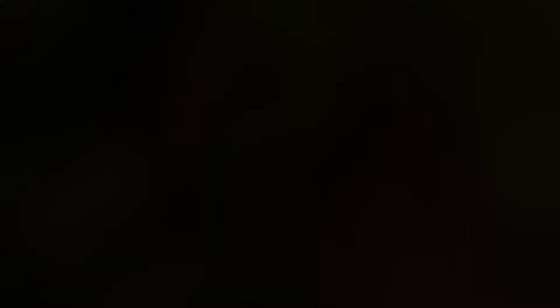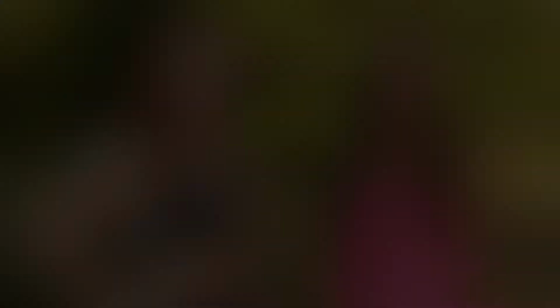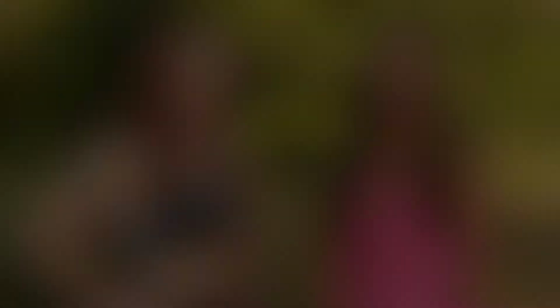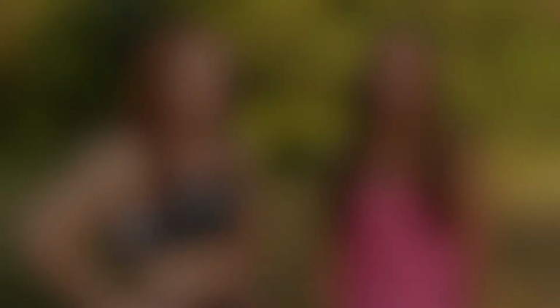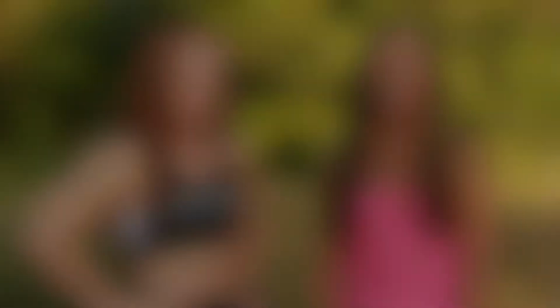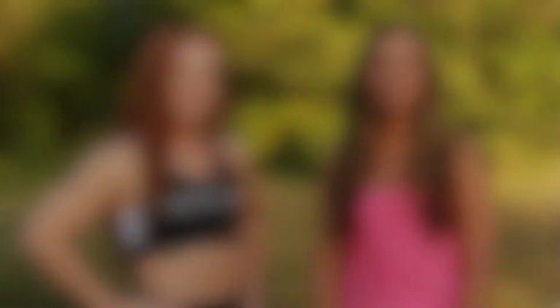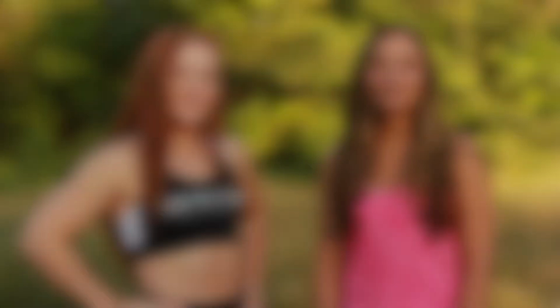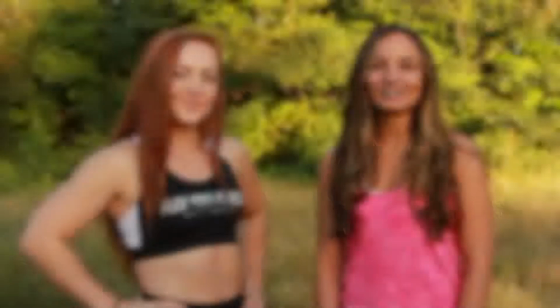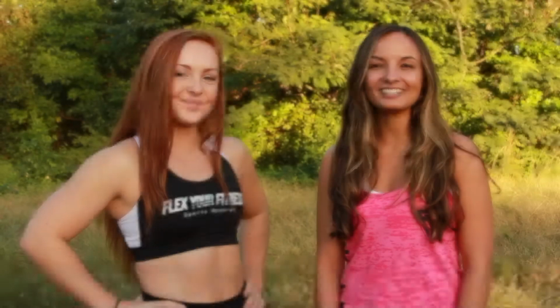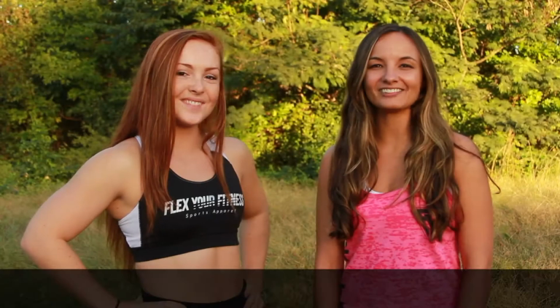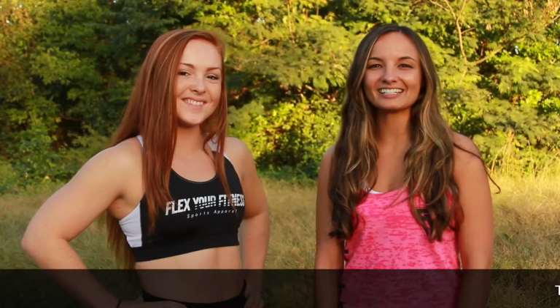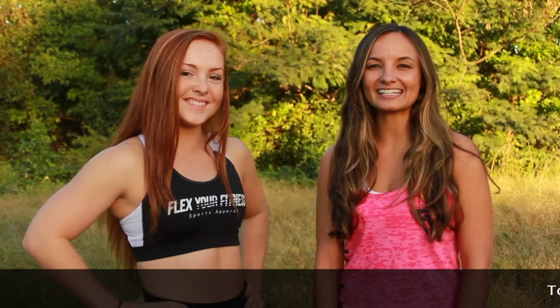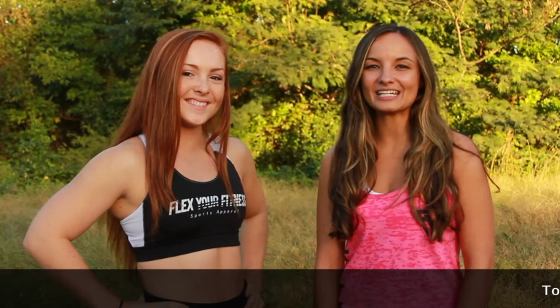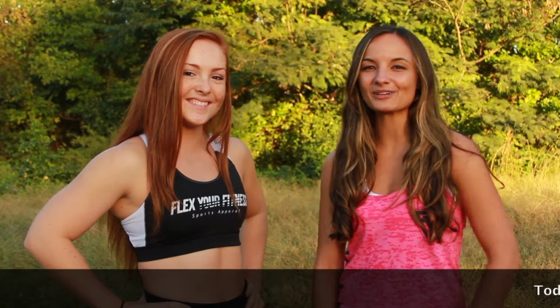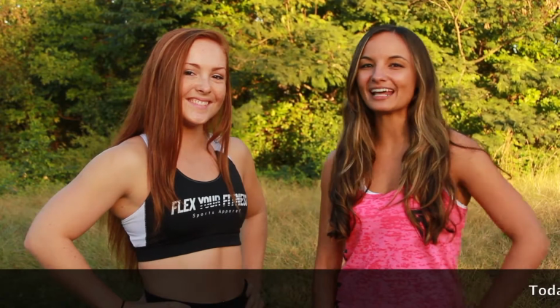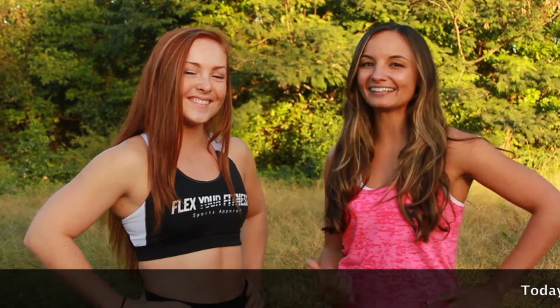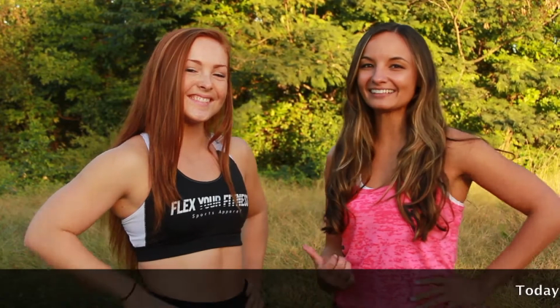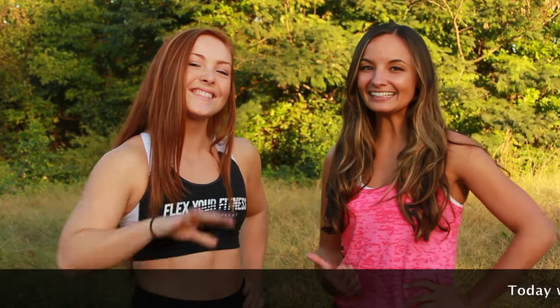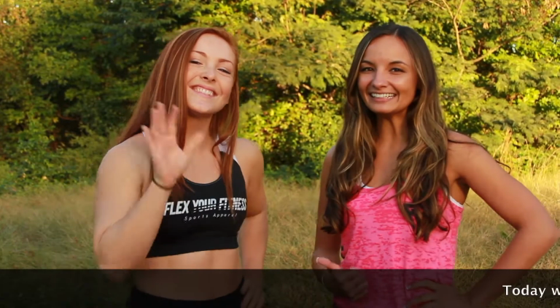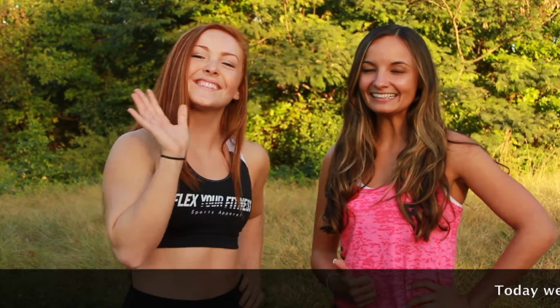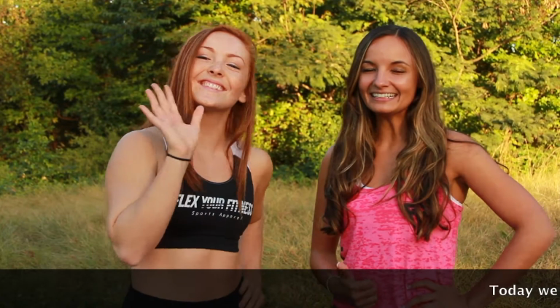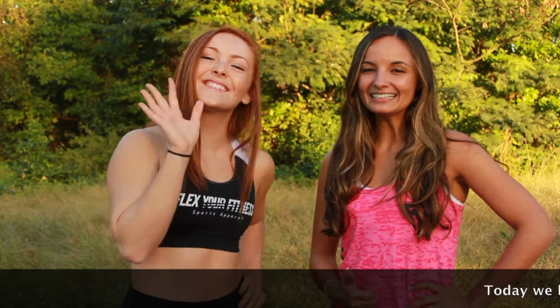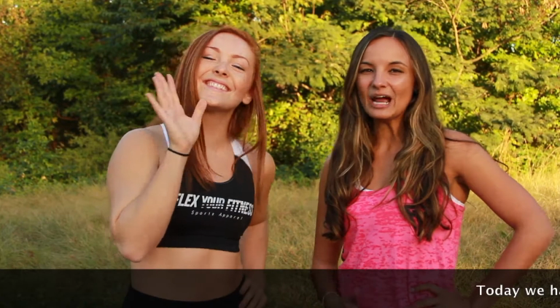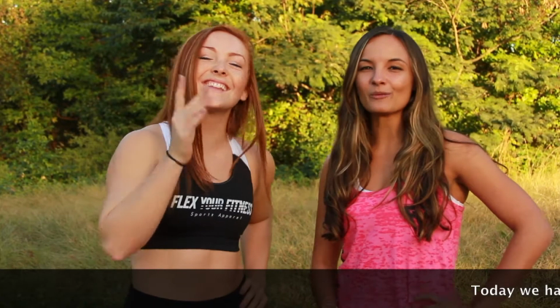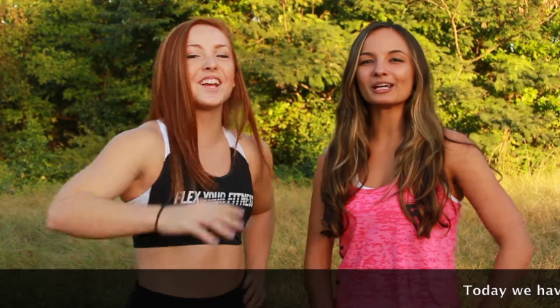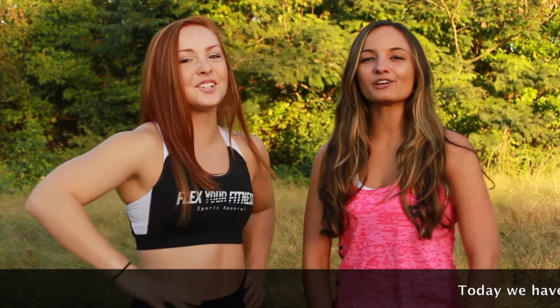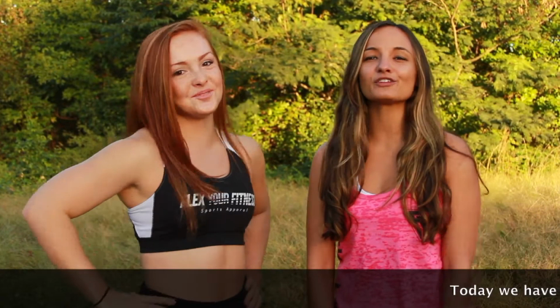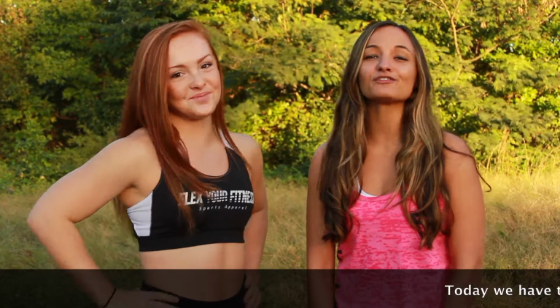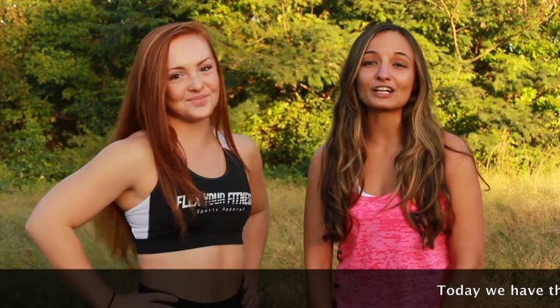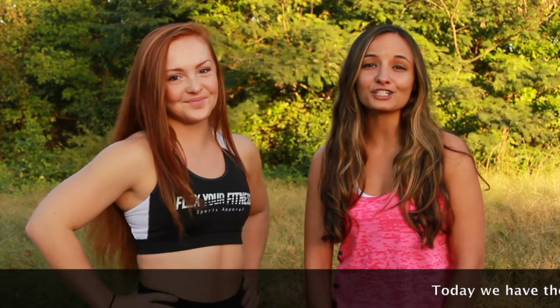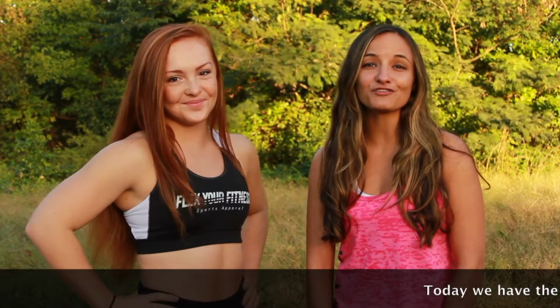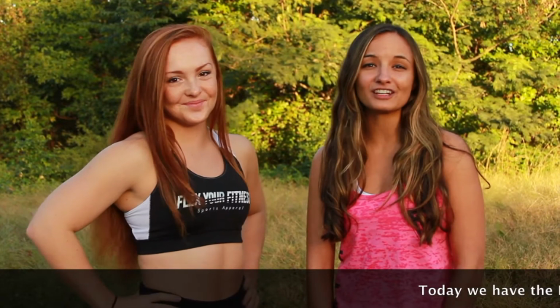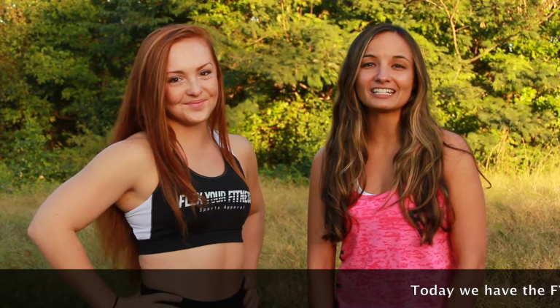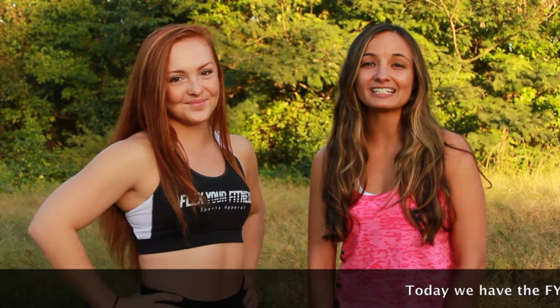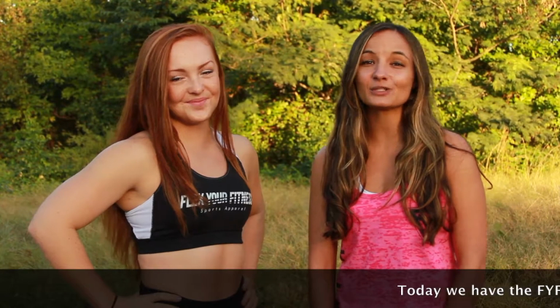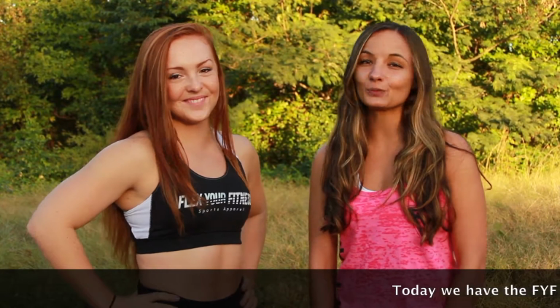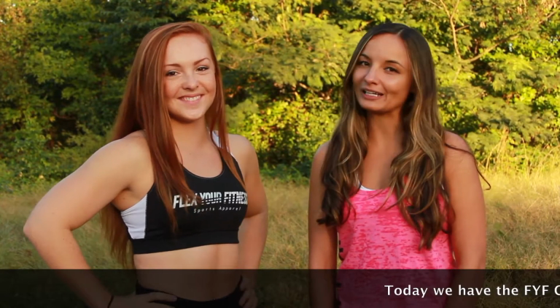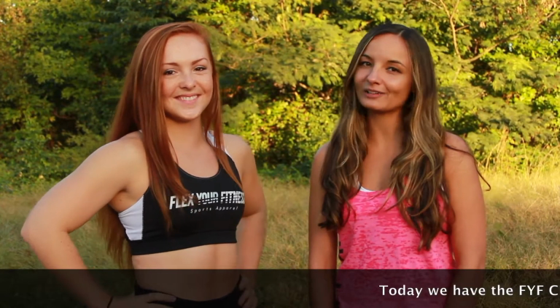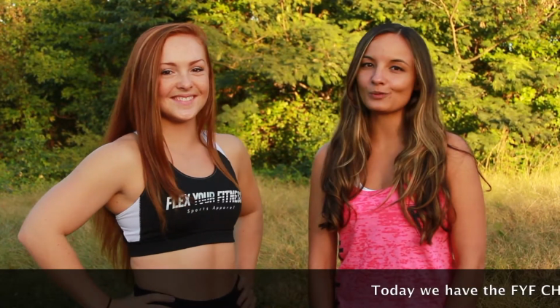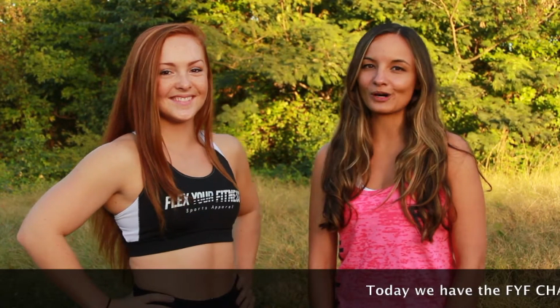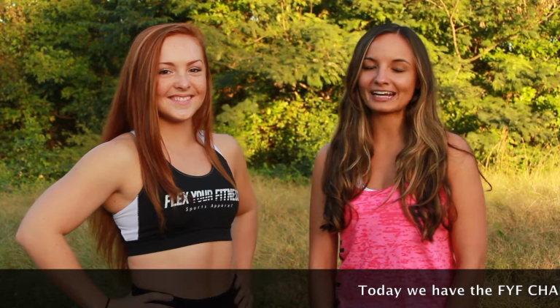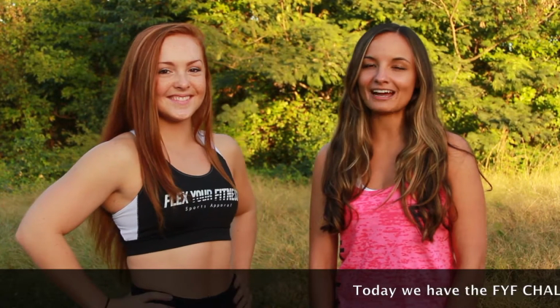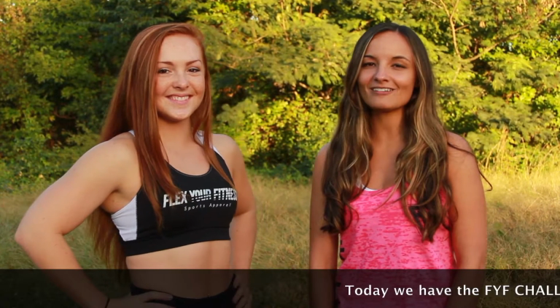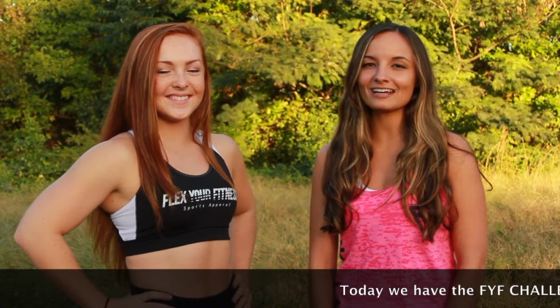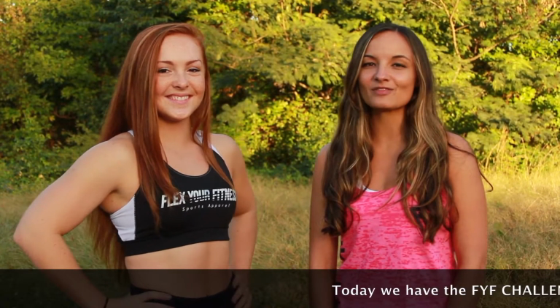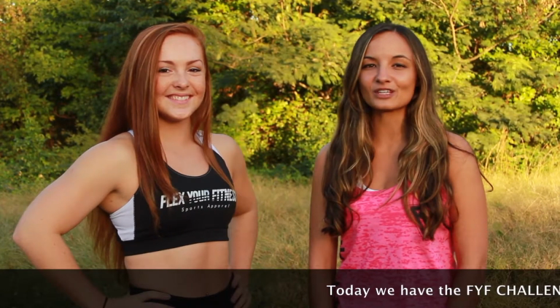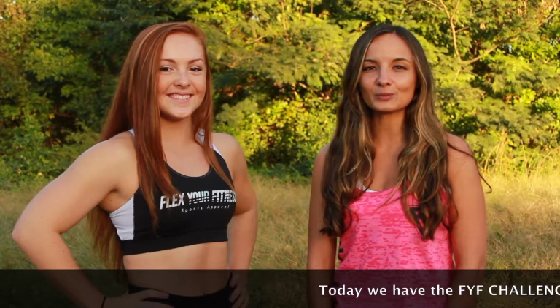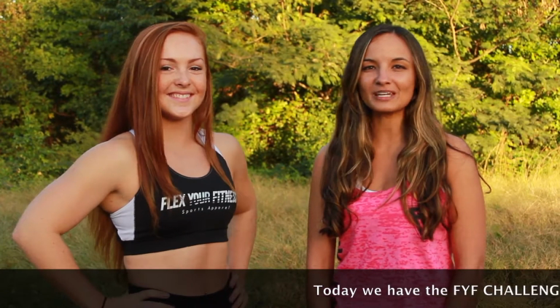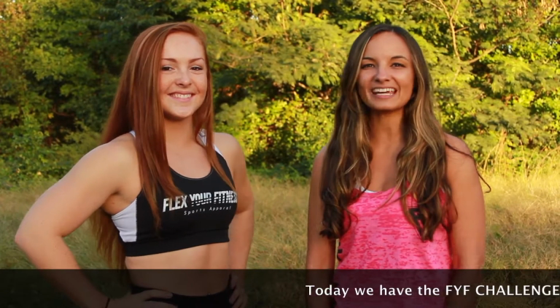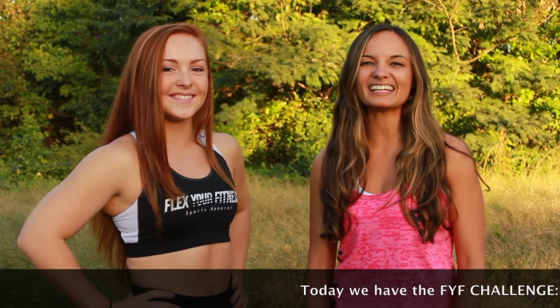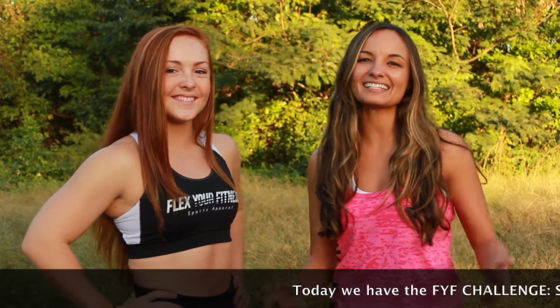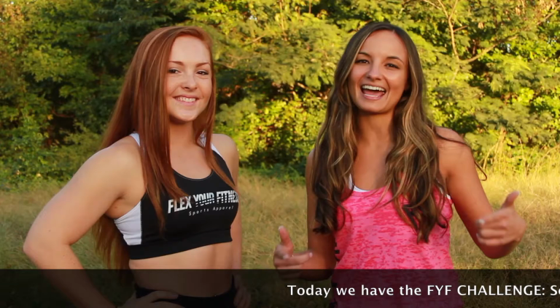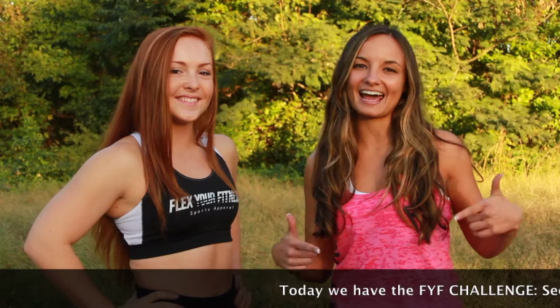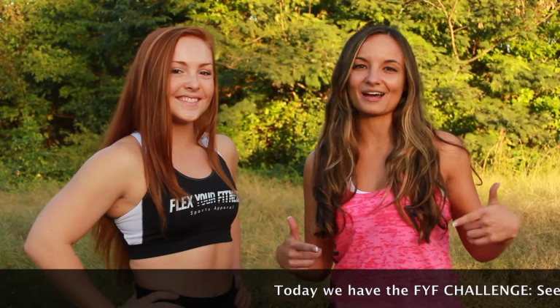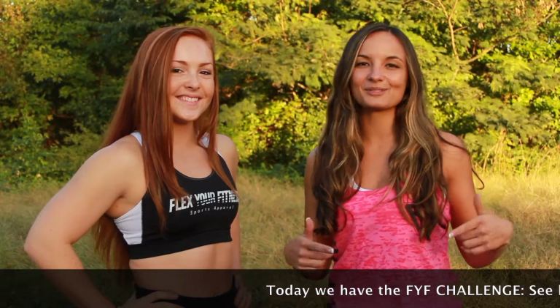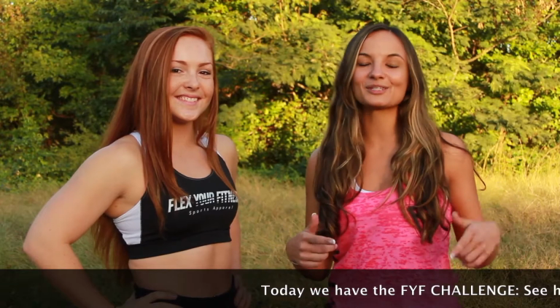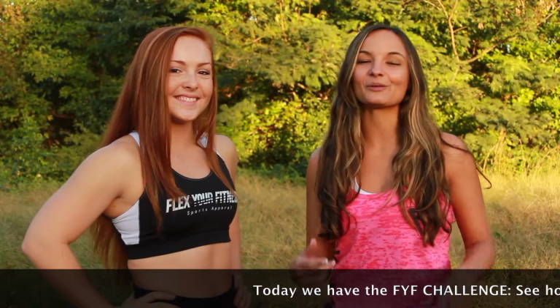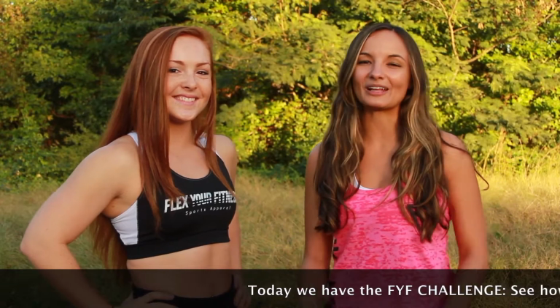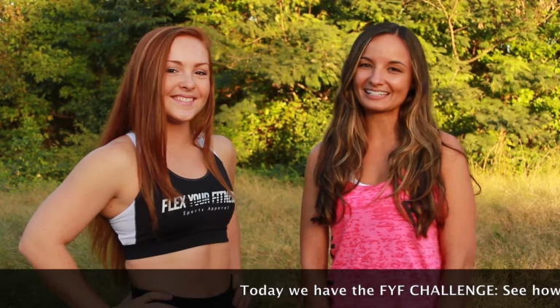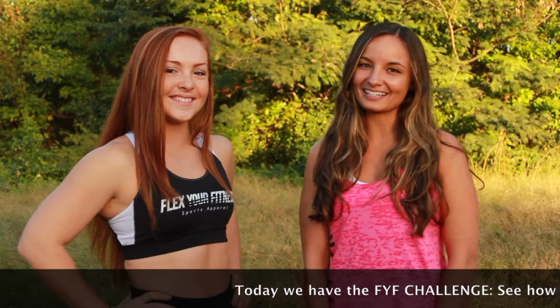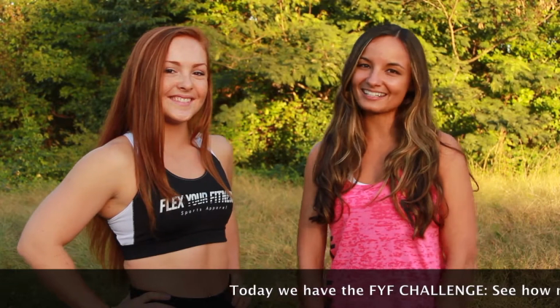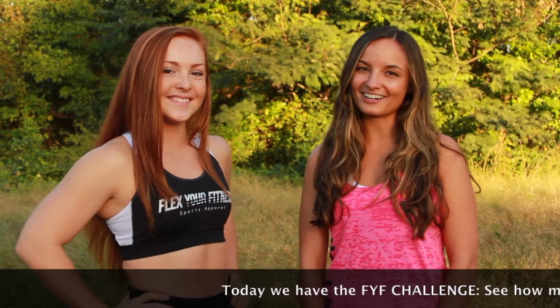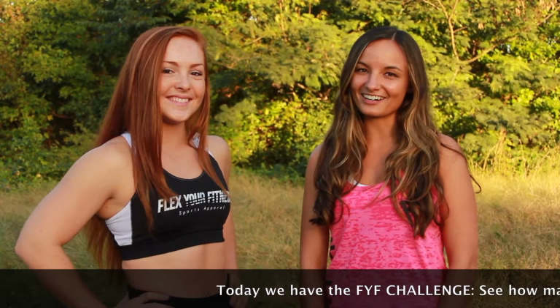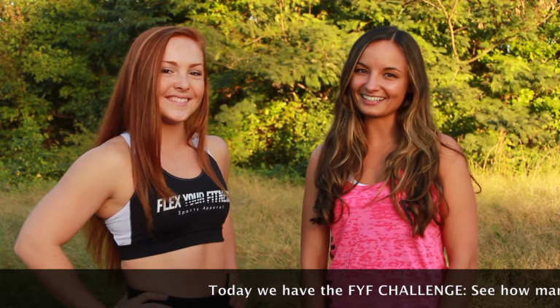Hey everyone, Alisa here with Haley, and we're here for Flex Your Fitness' weekly workout, and this week it's abs. So let's get started.